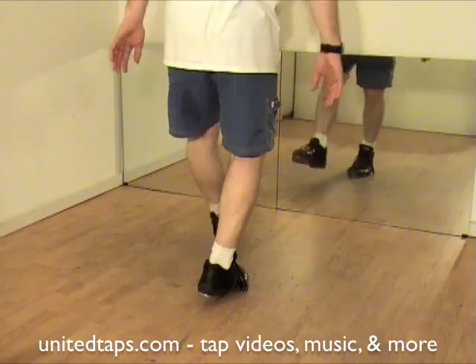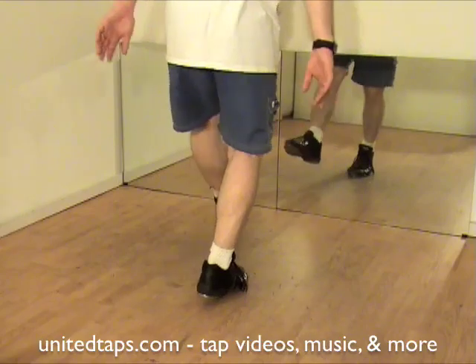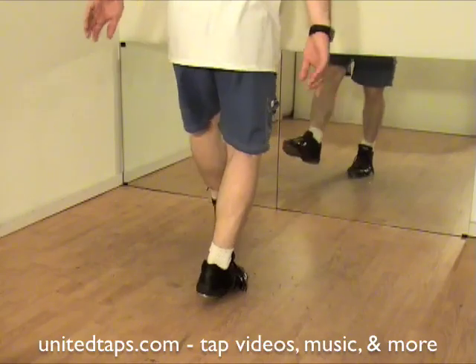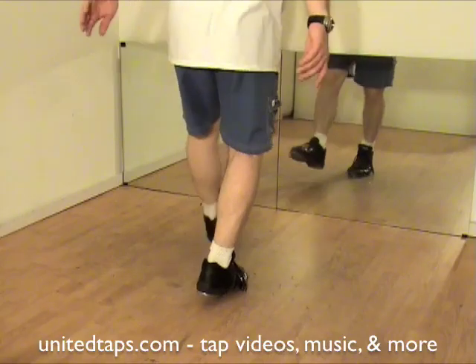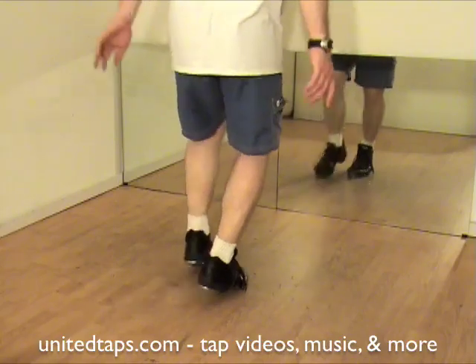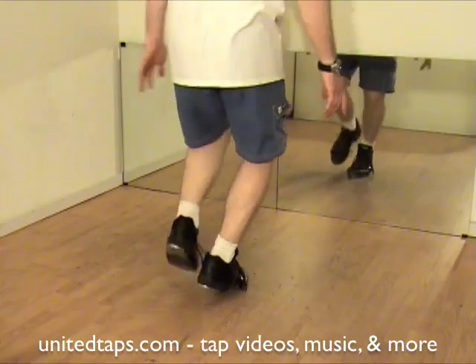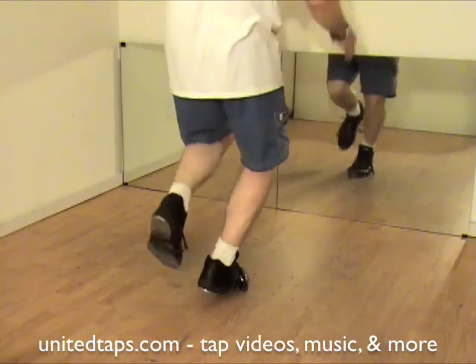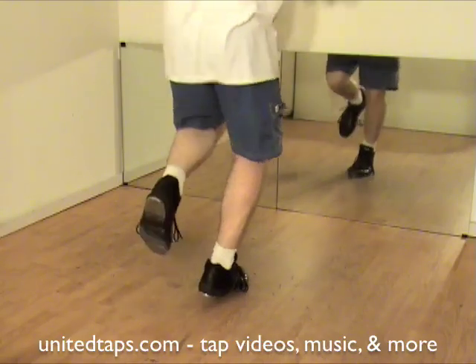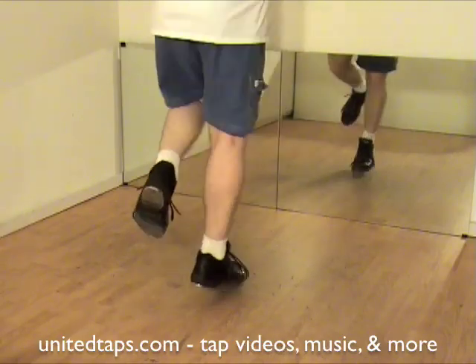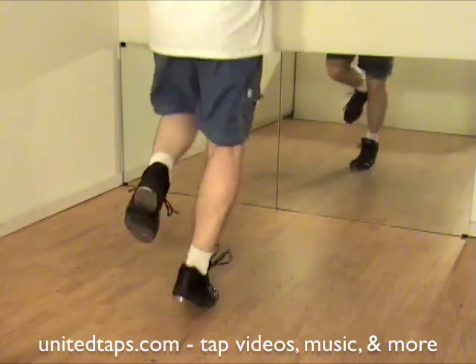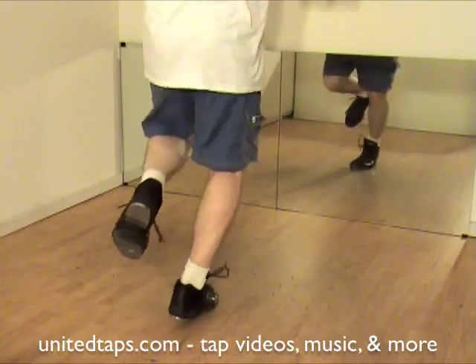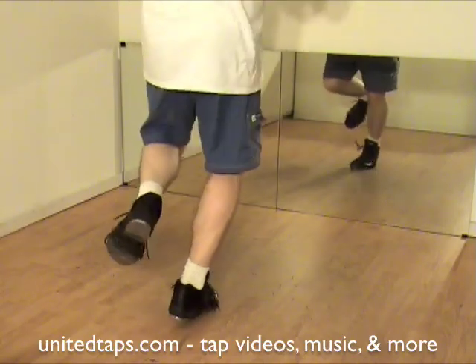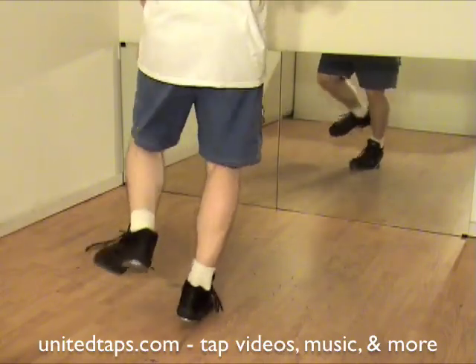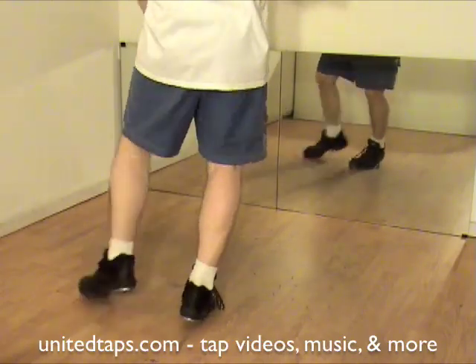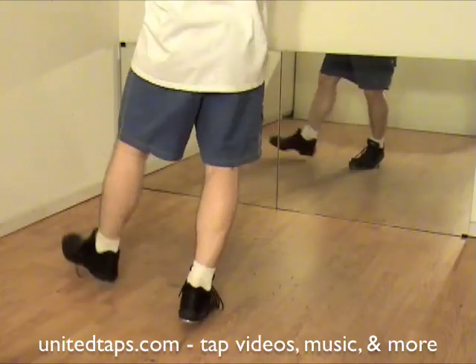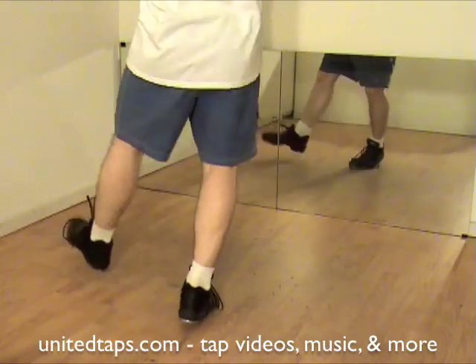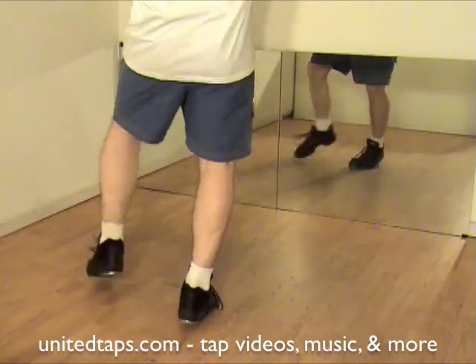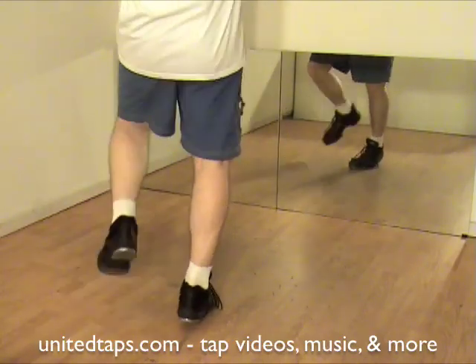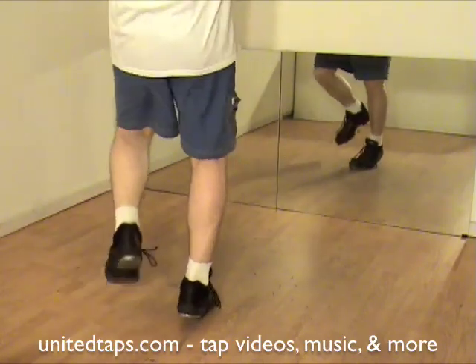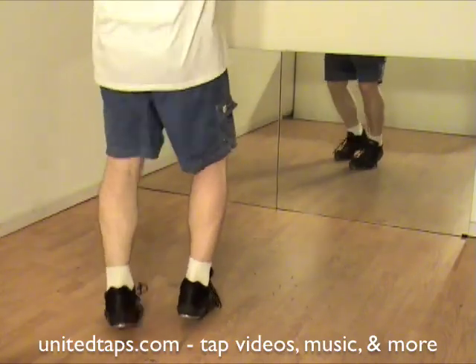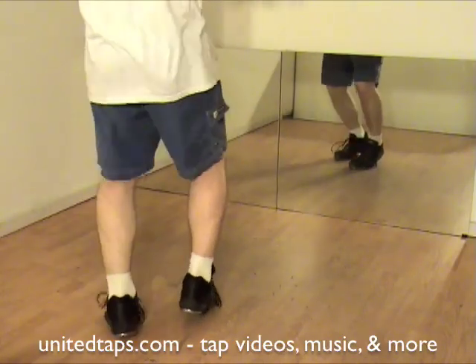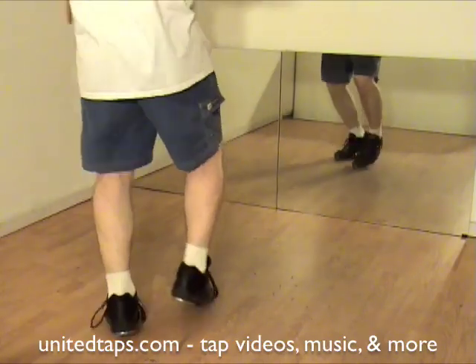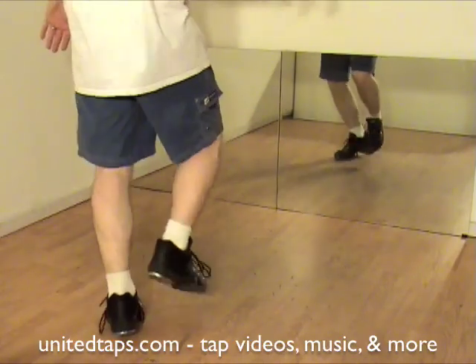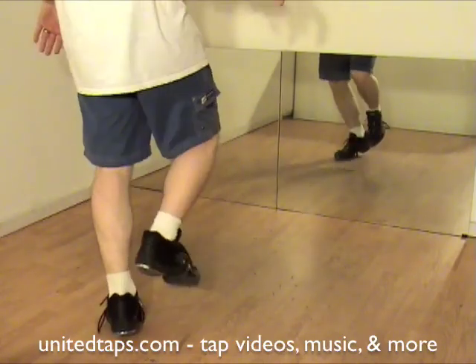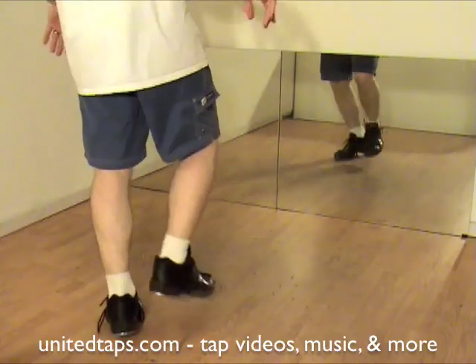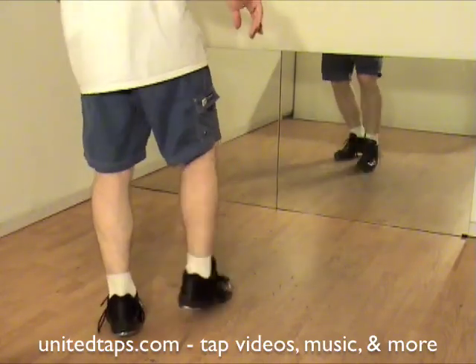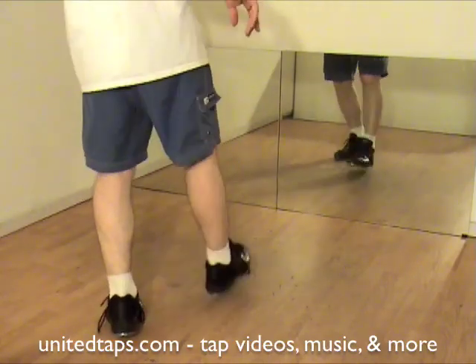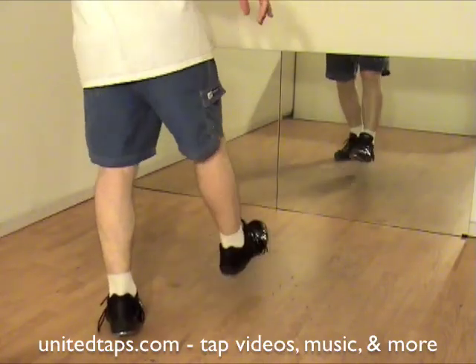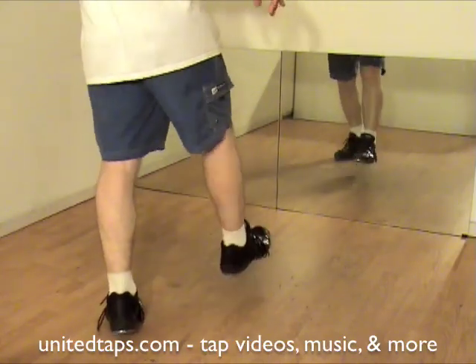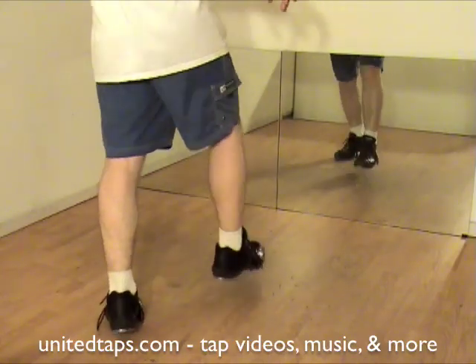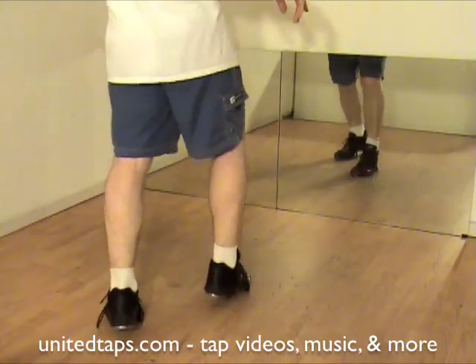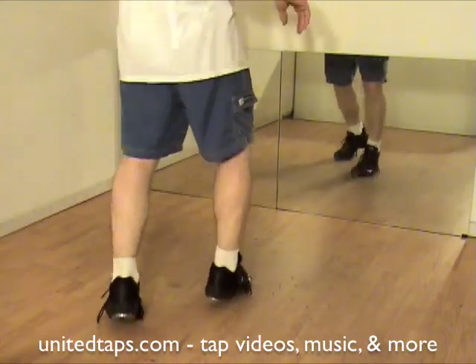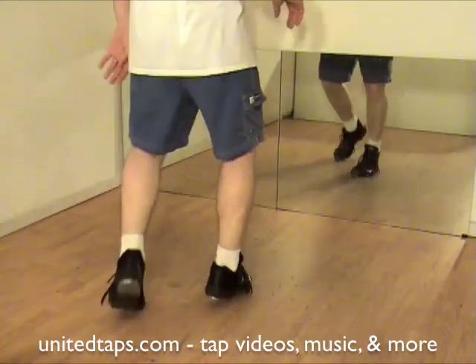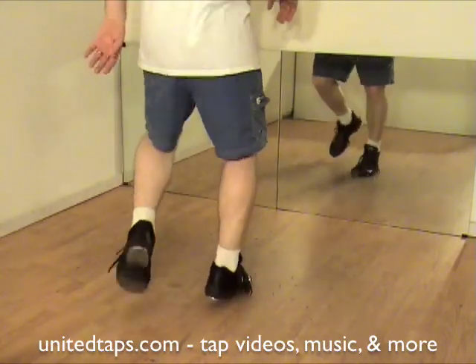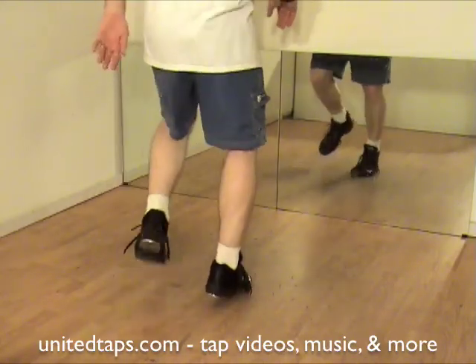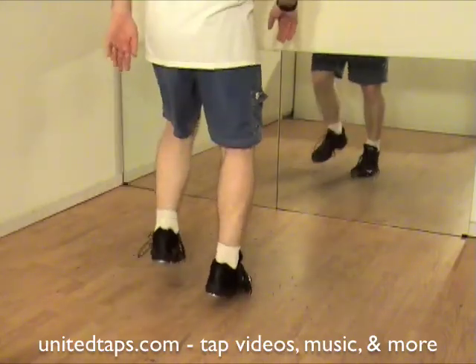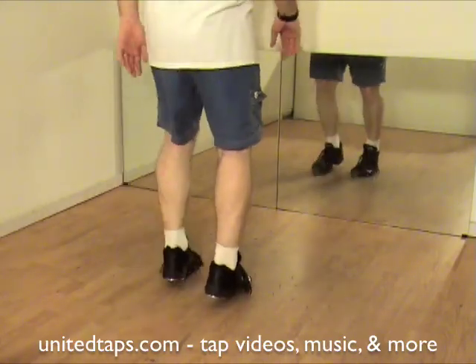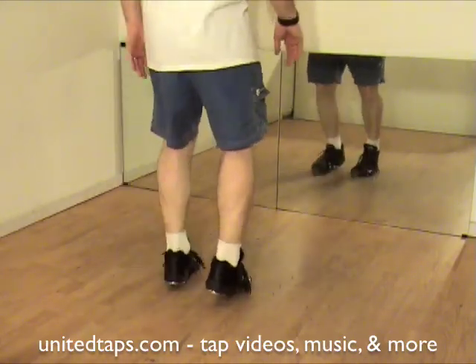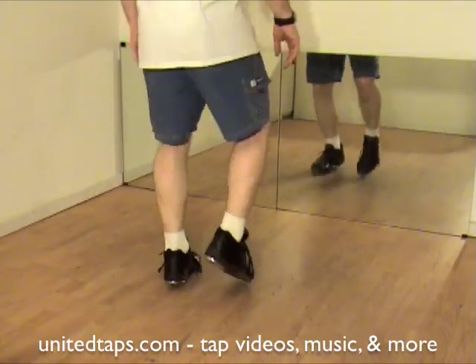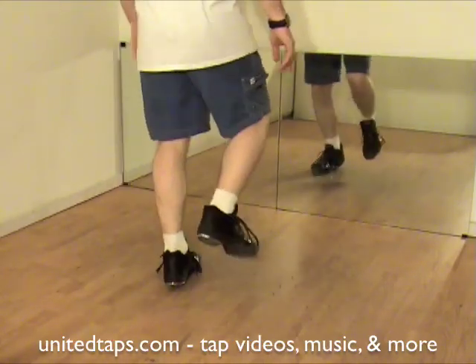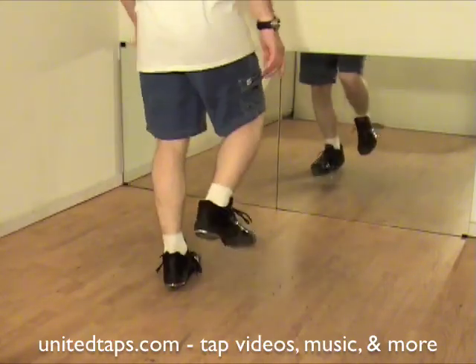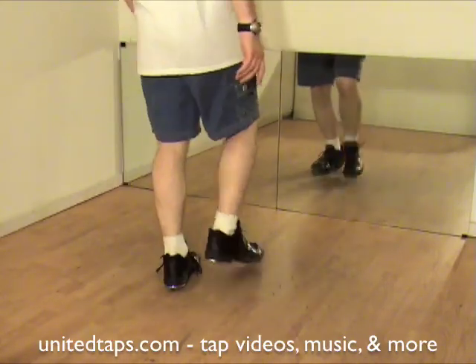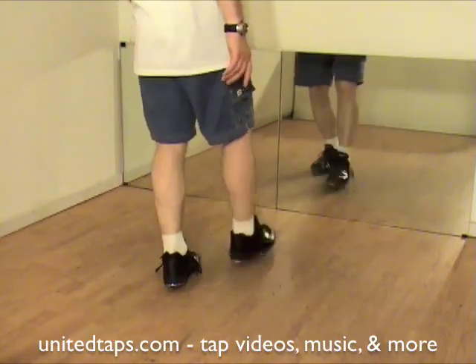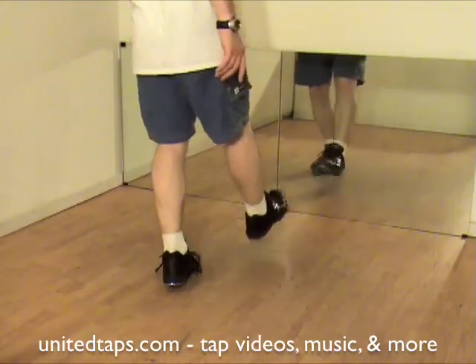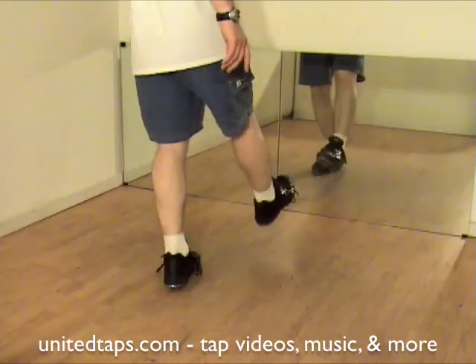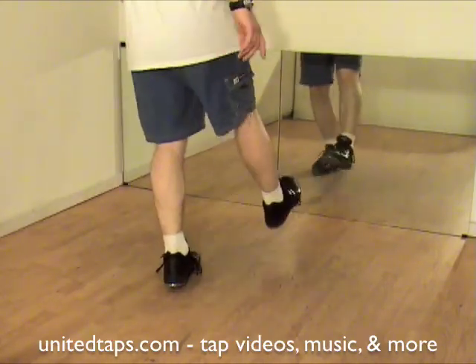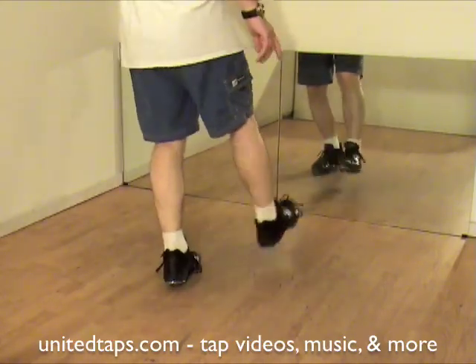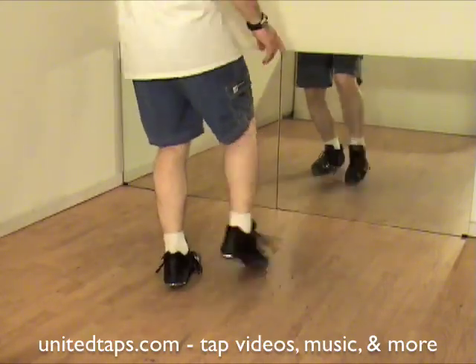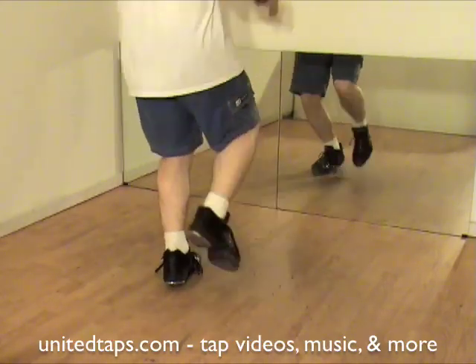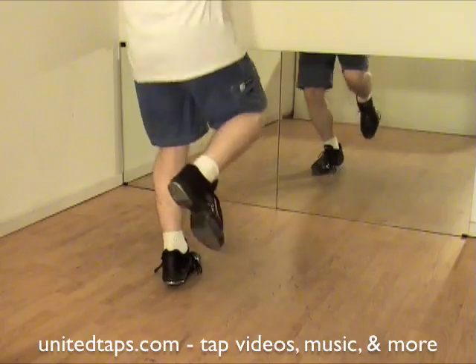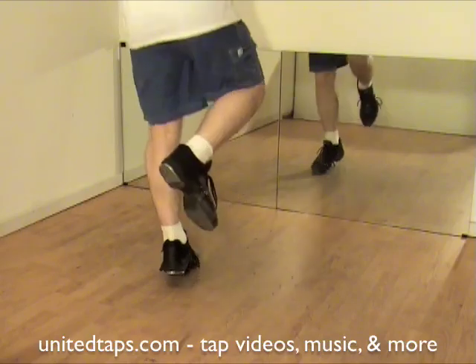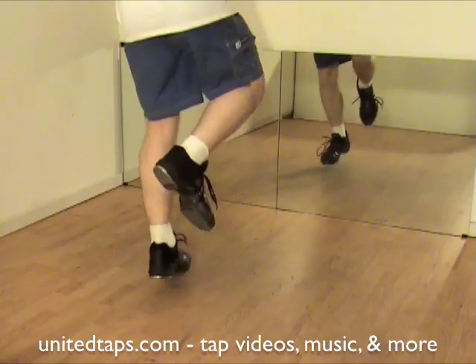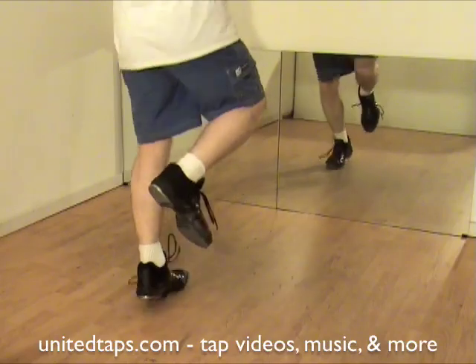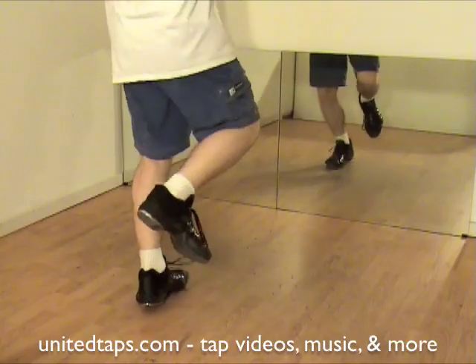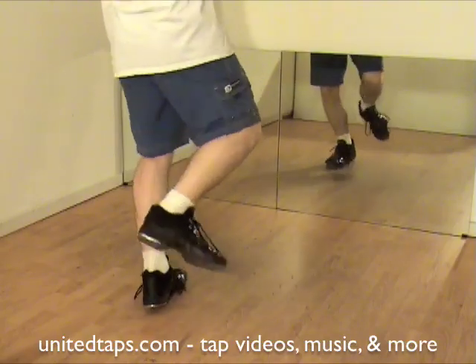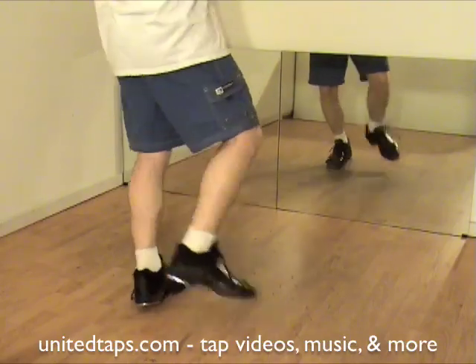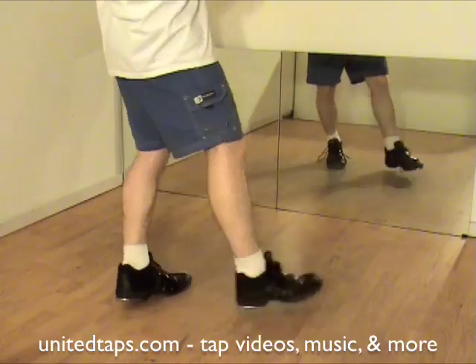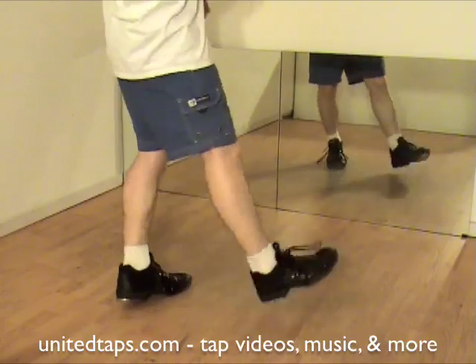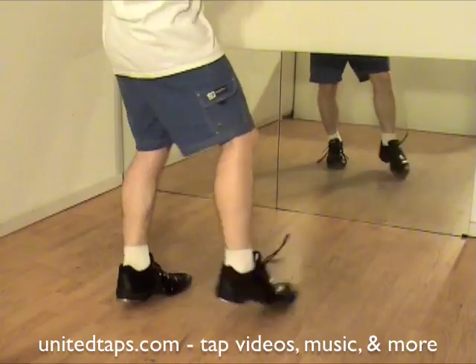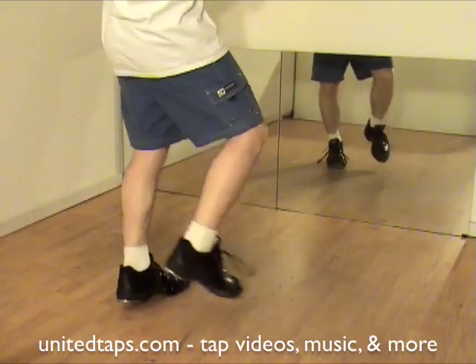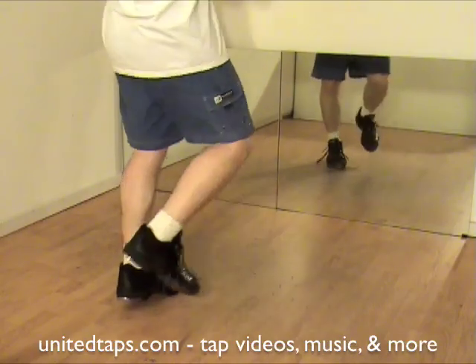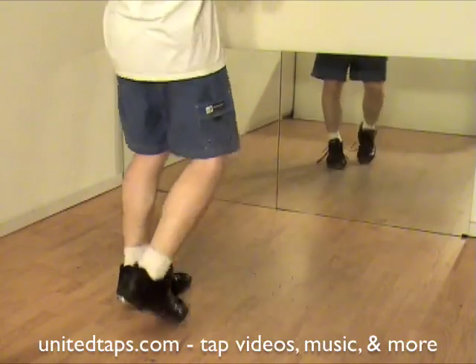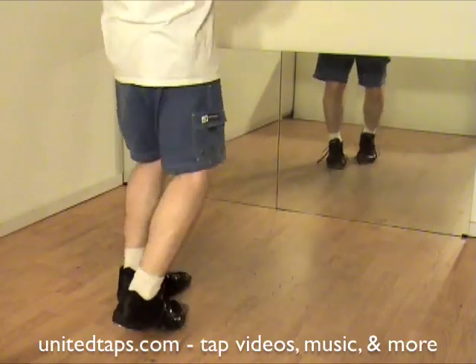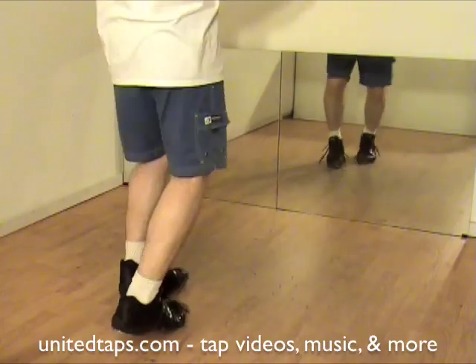Shuffle. Hop. Shuffle. Step. Flap. Step. Shuffle. Hop. Shuffle. Step.